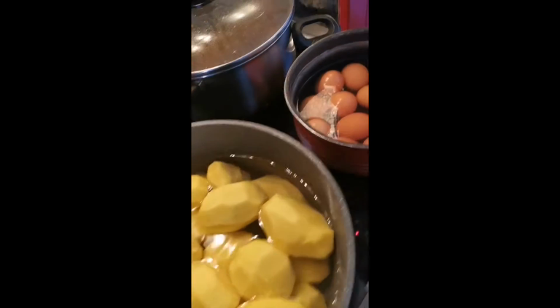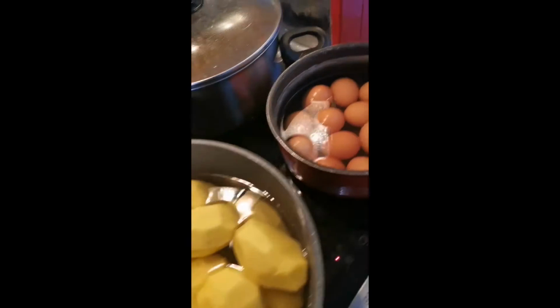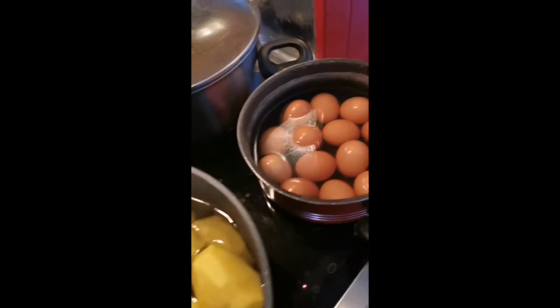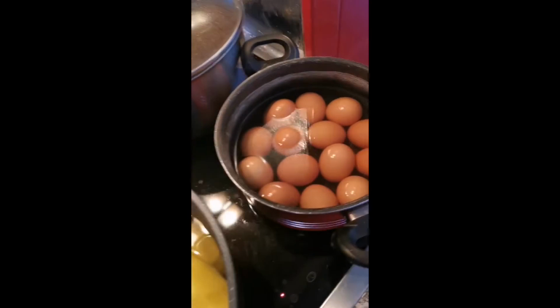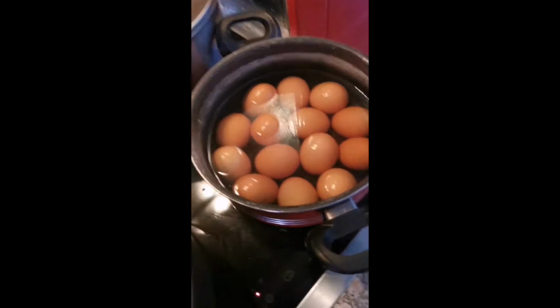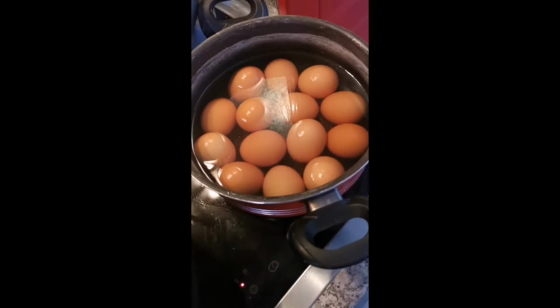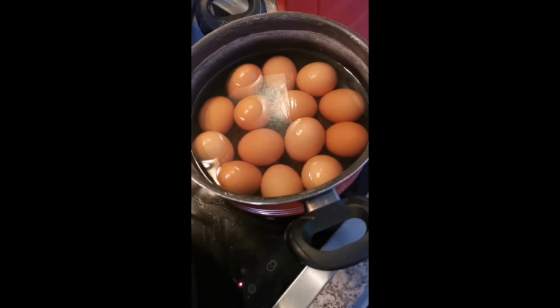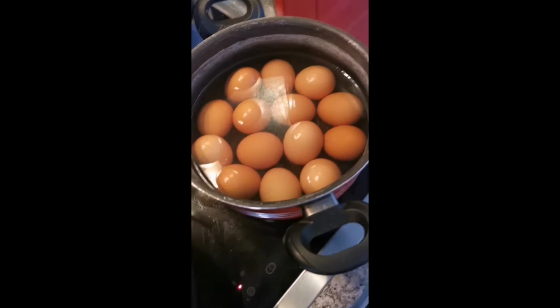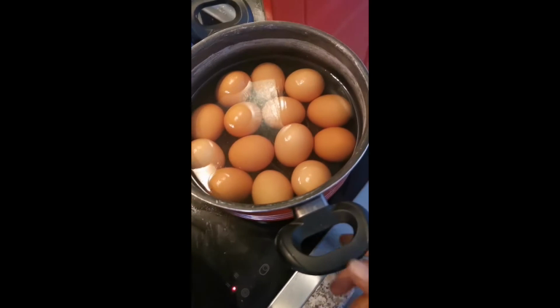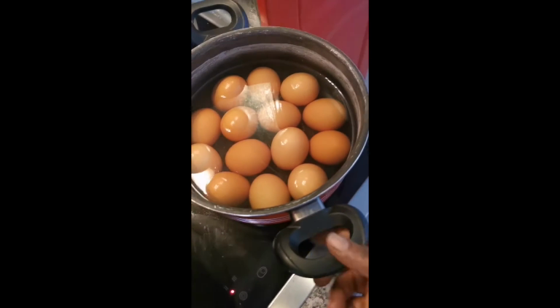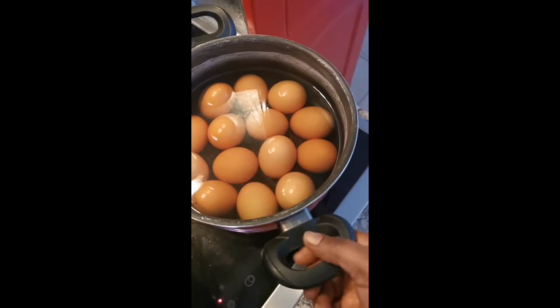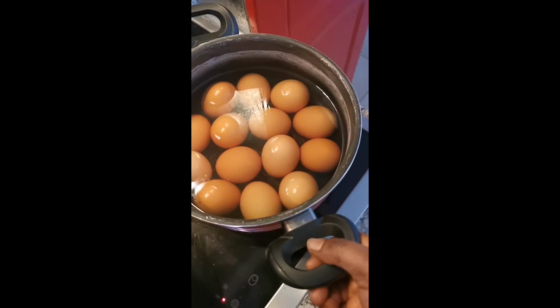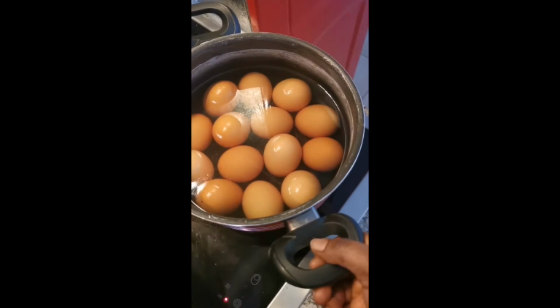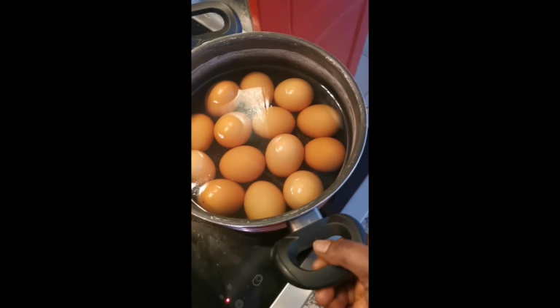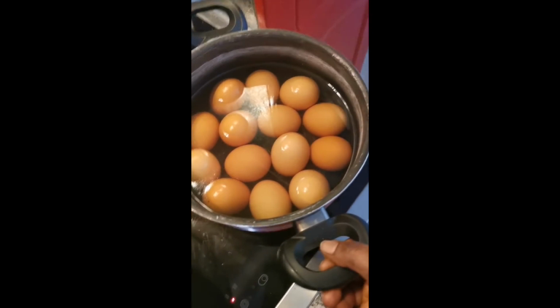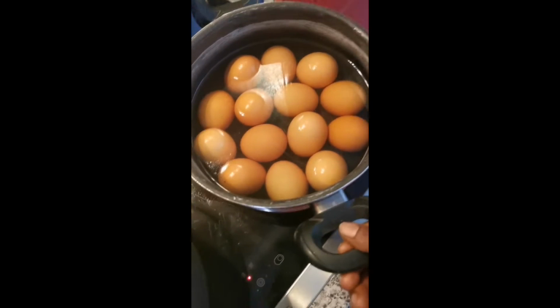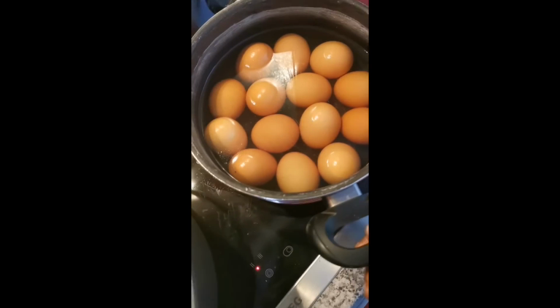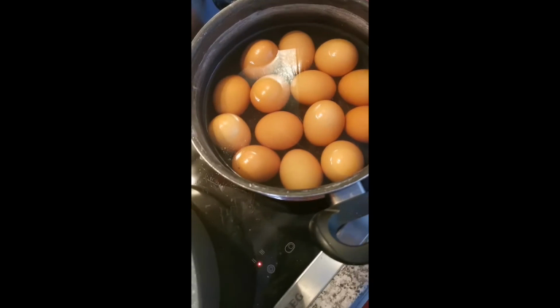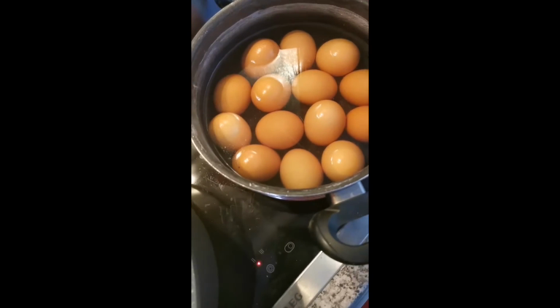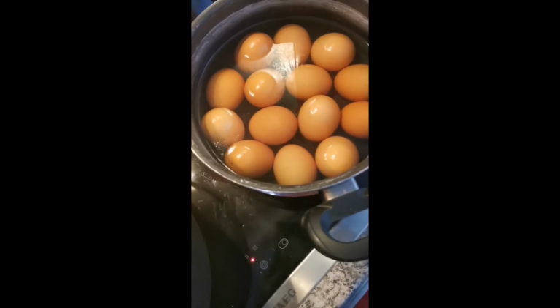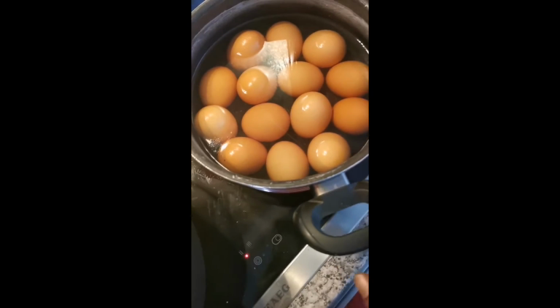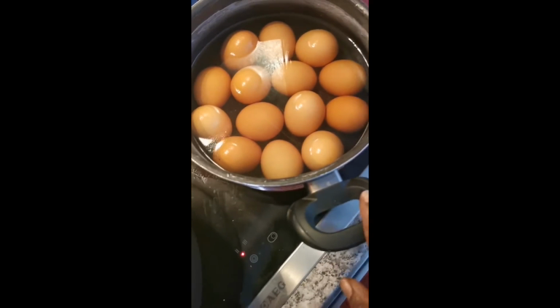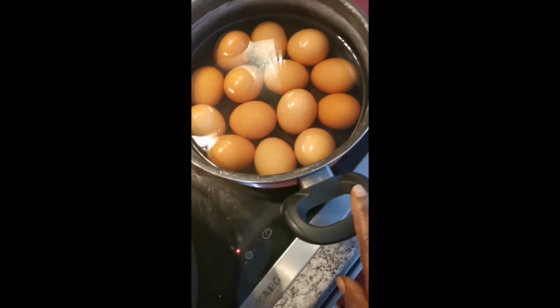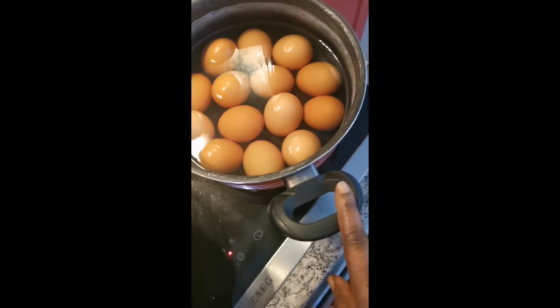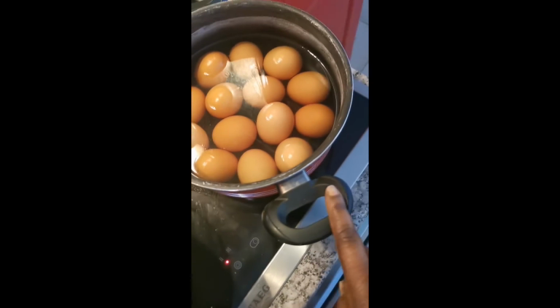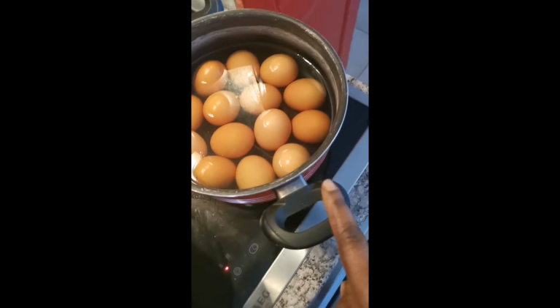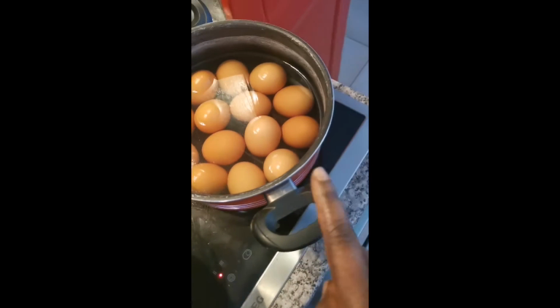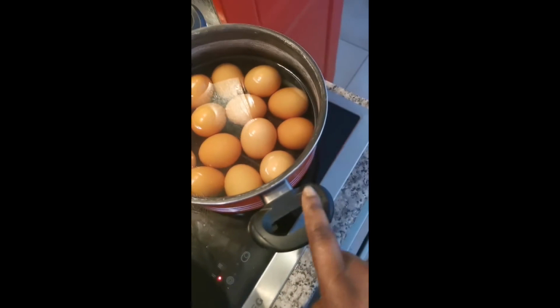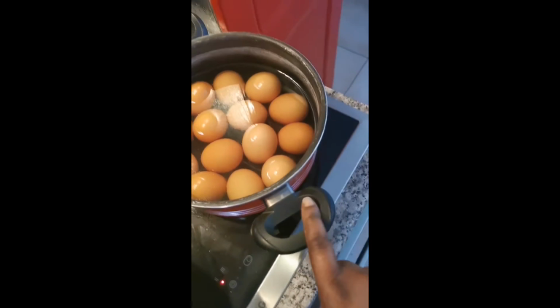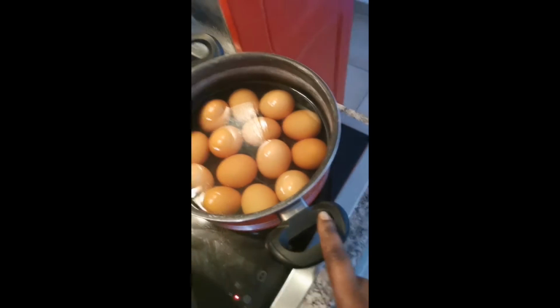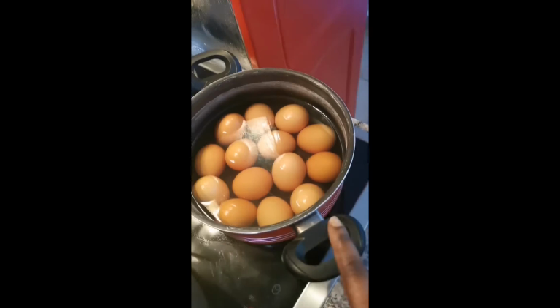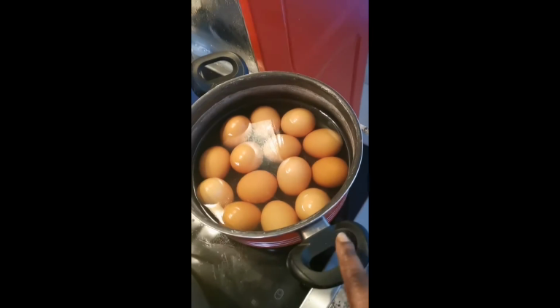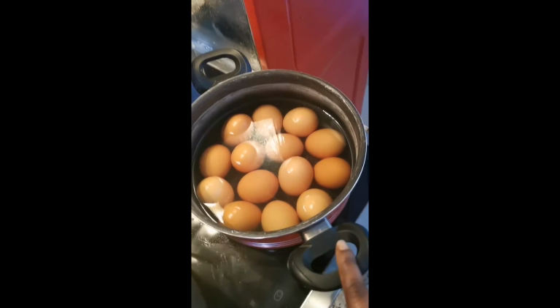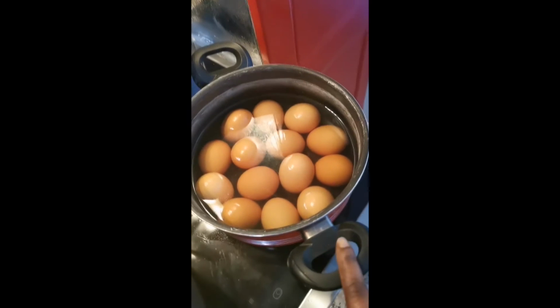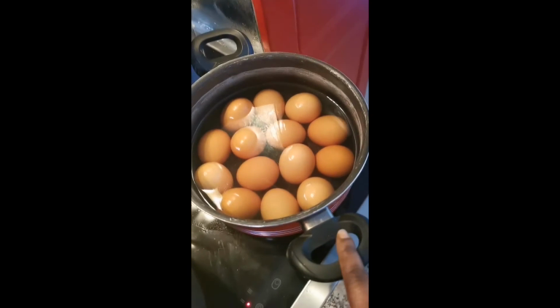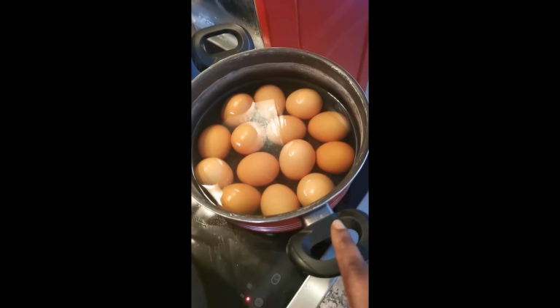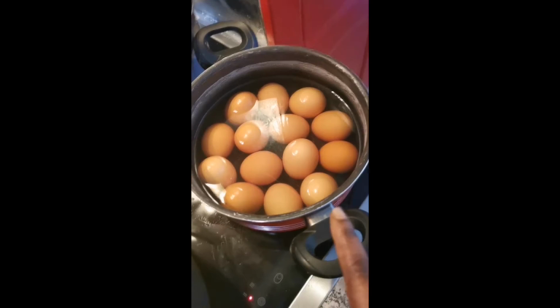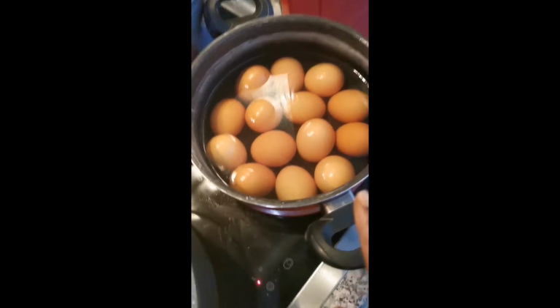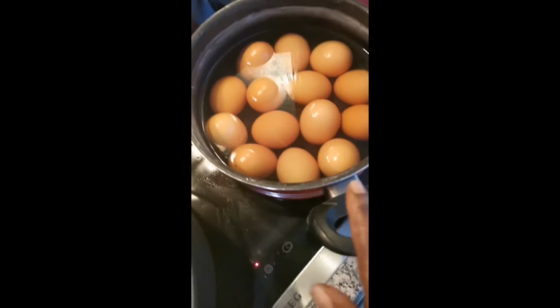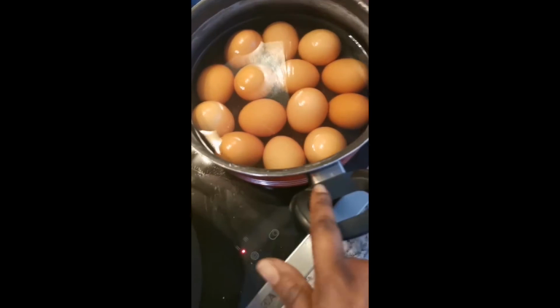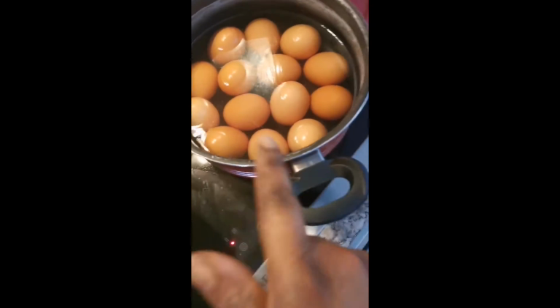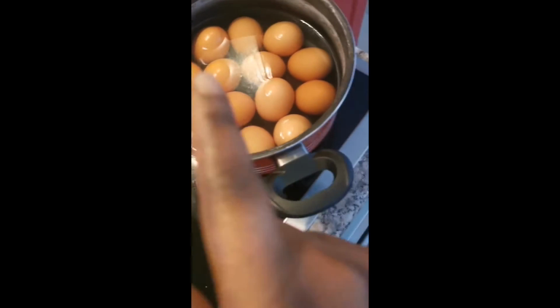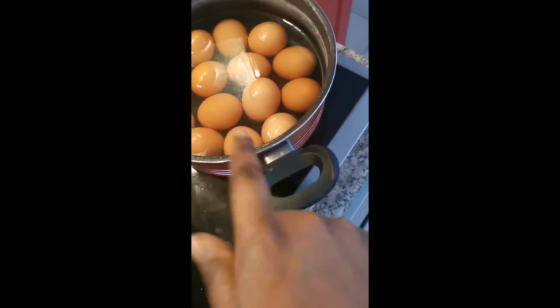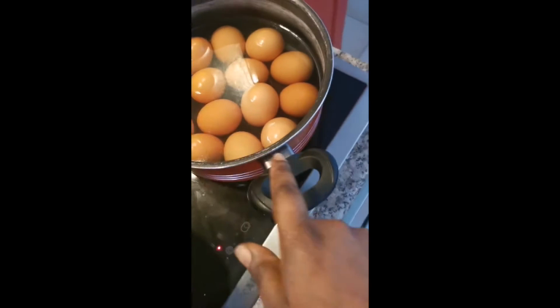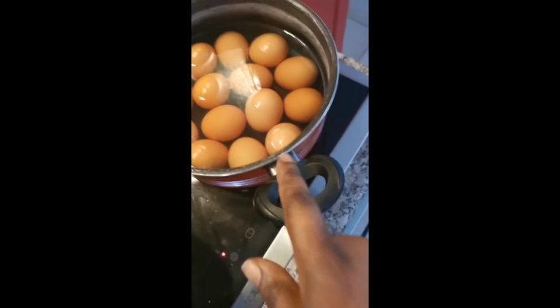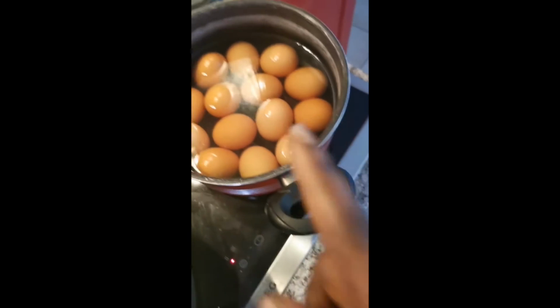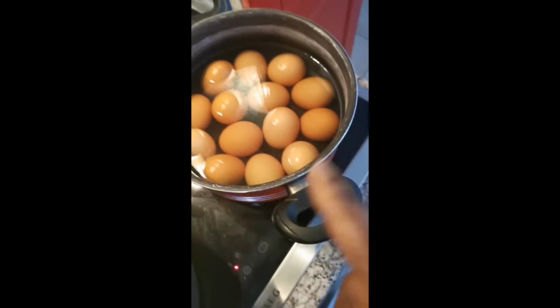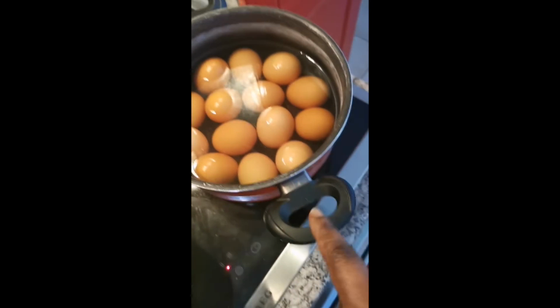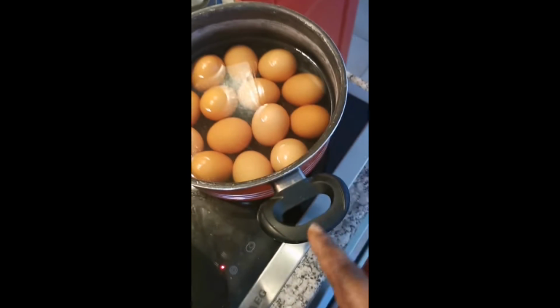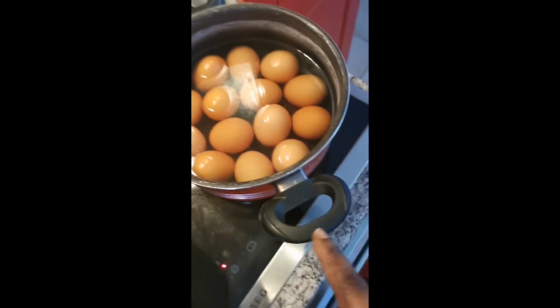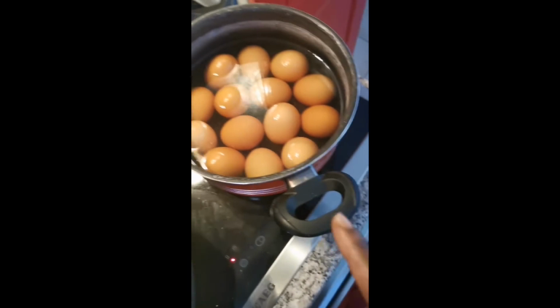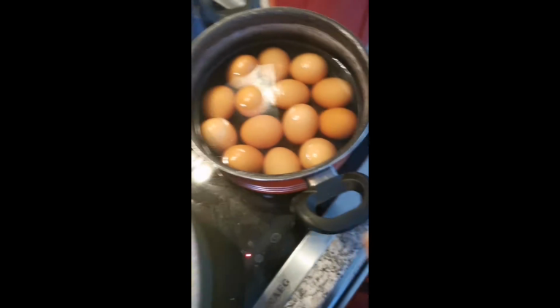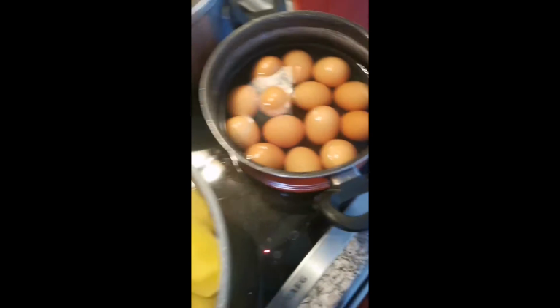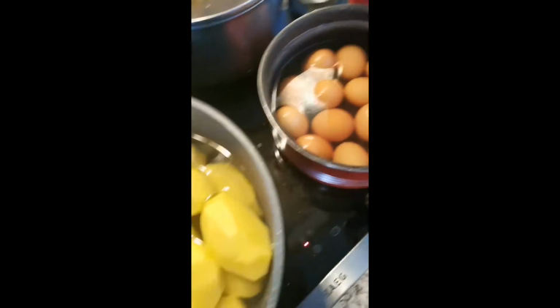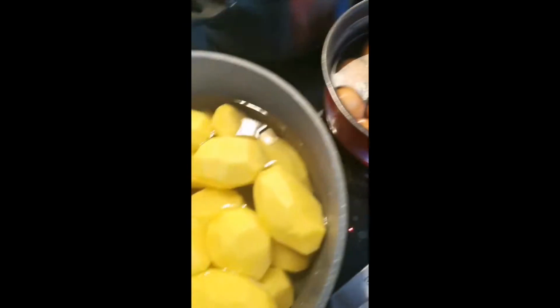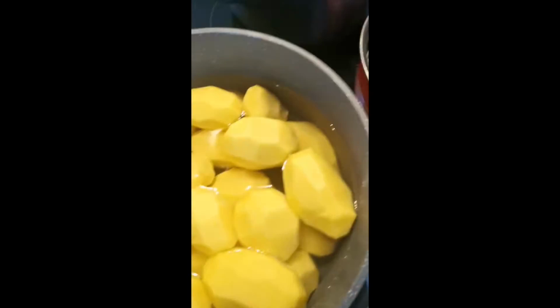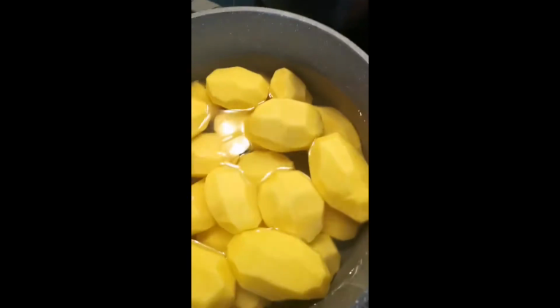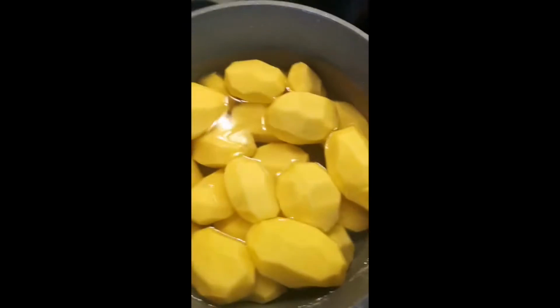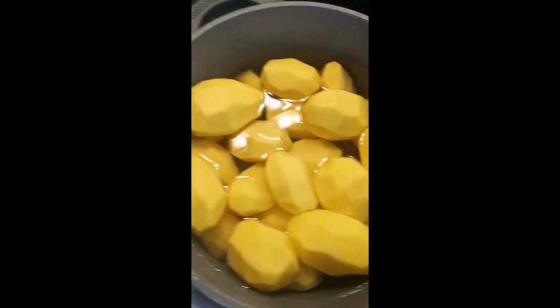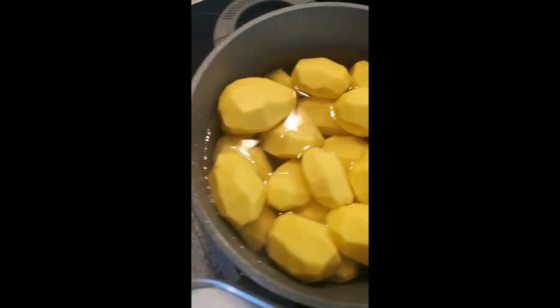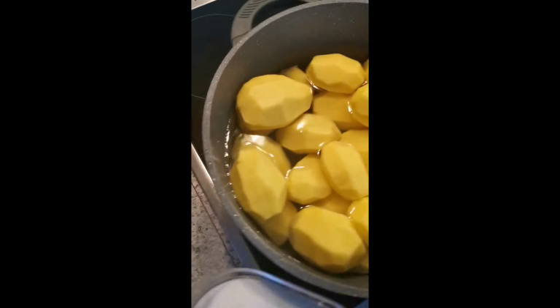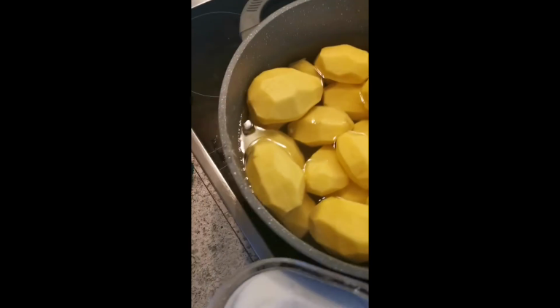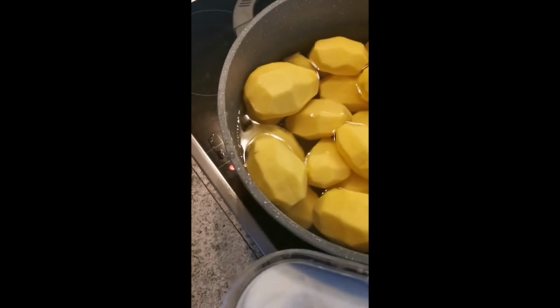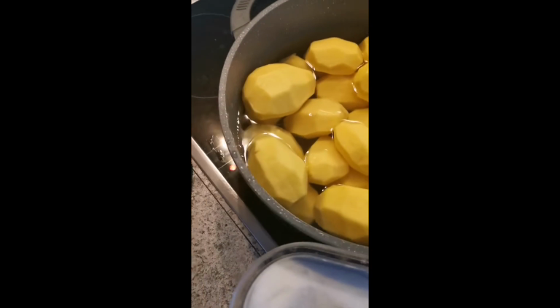As you guys can see, I have 14 eggs. 14 eggs — we need eggs.